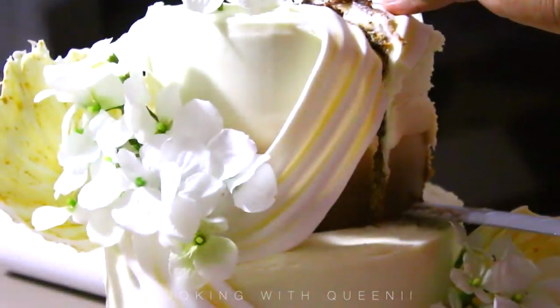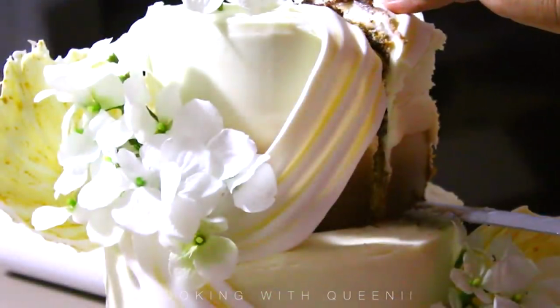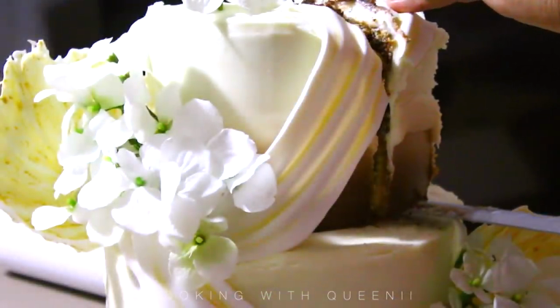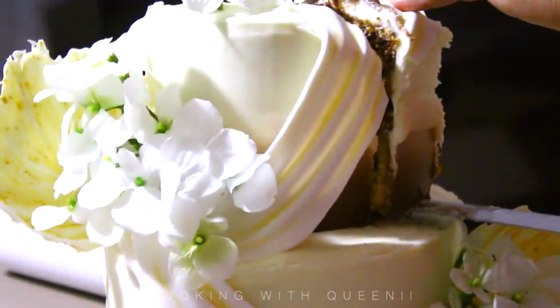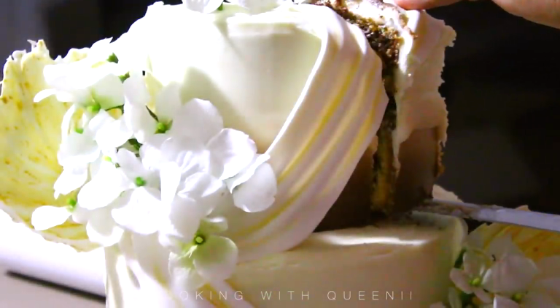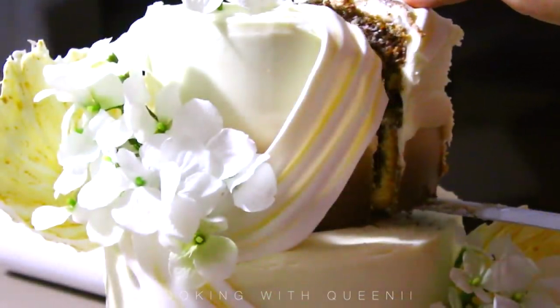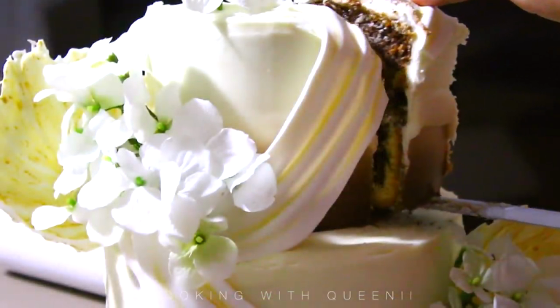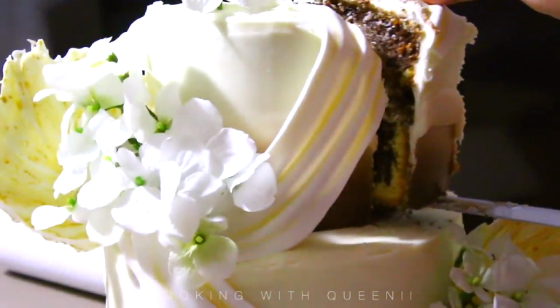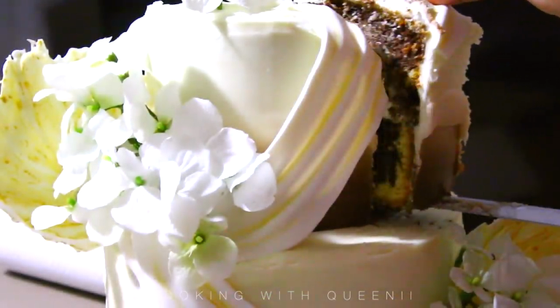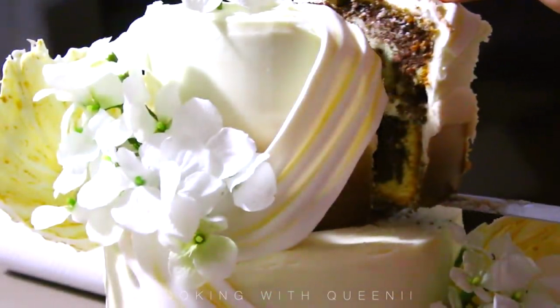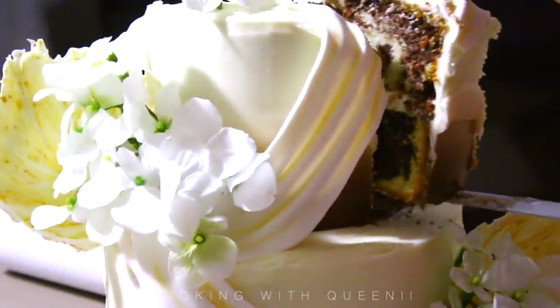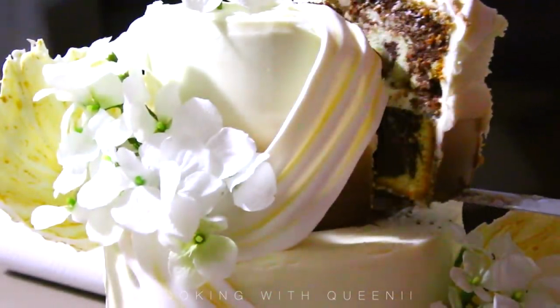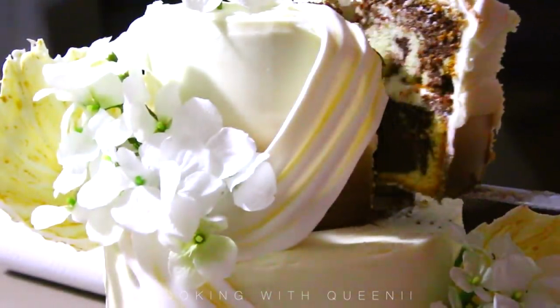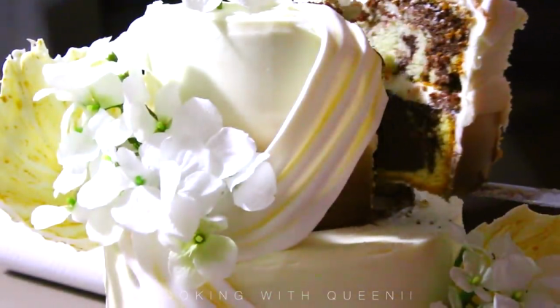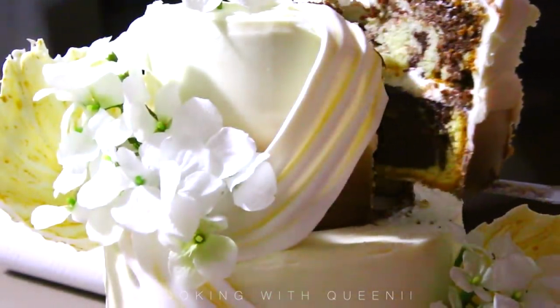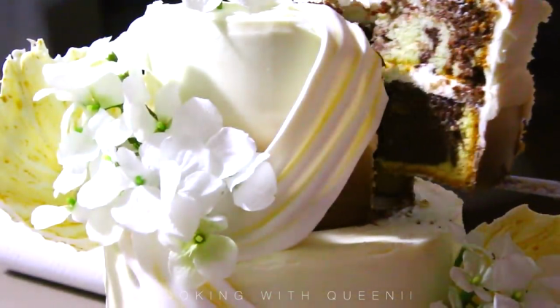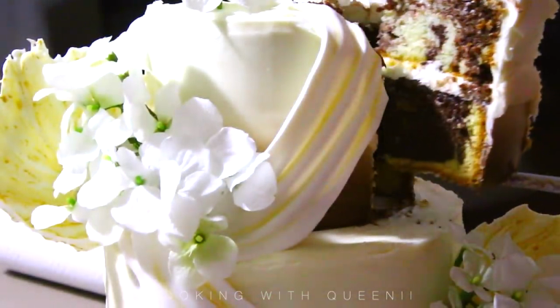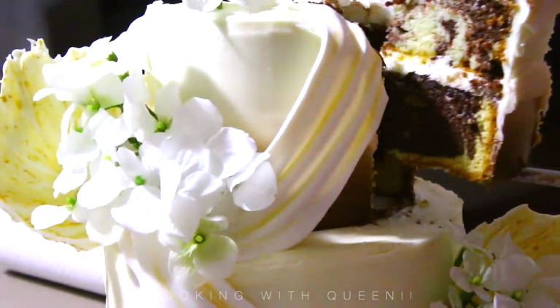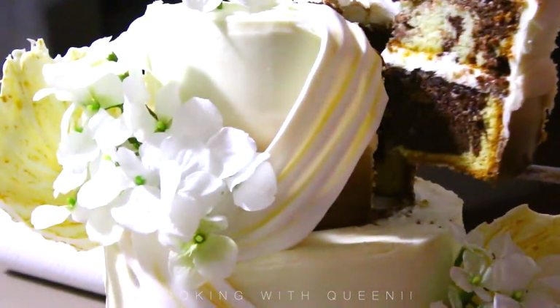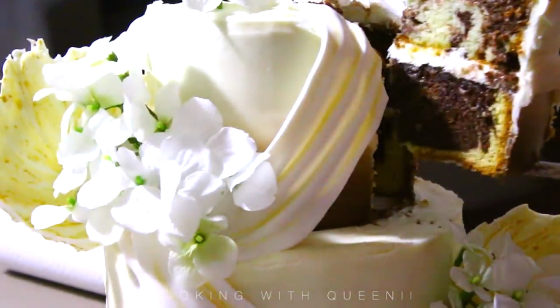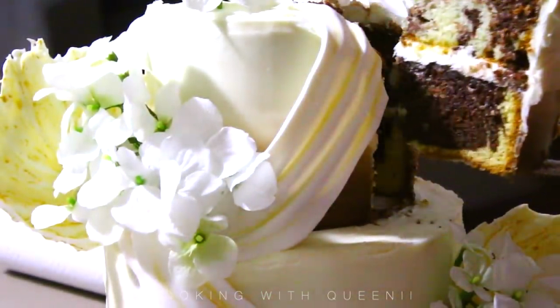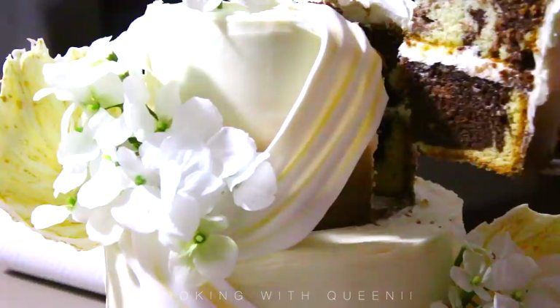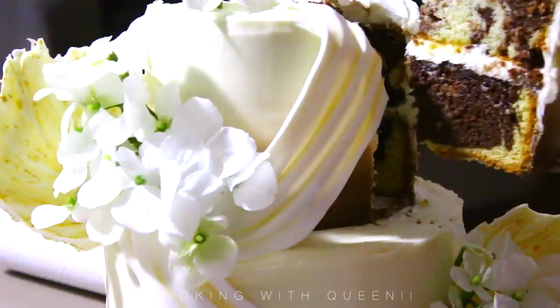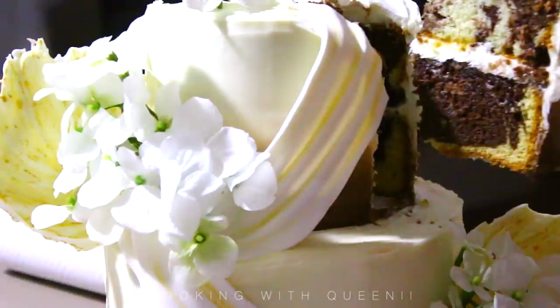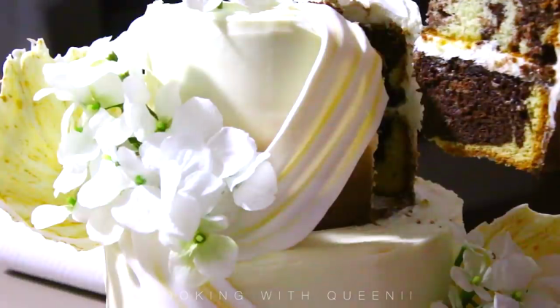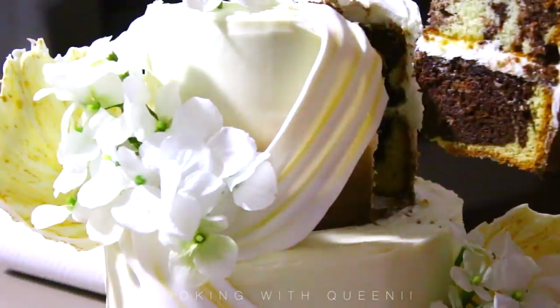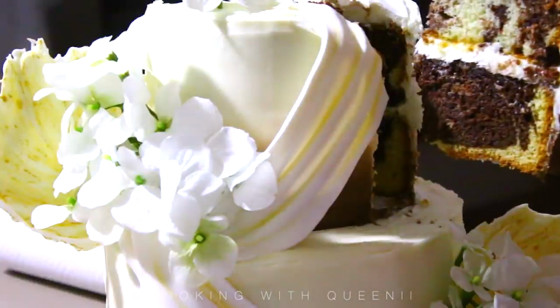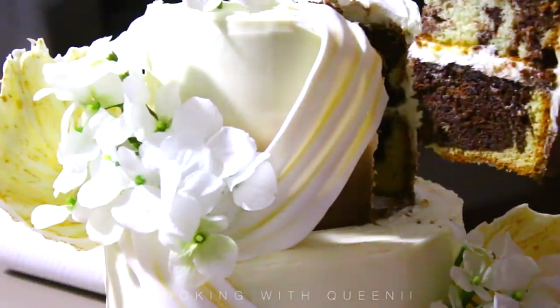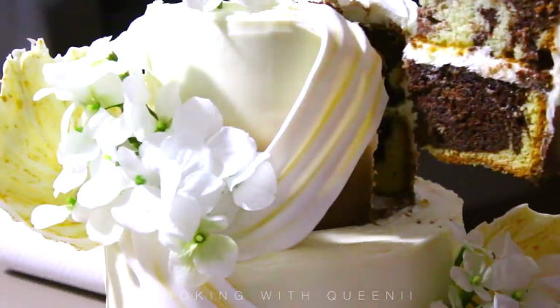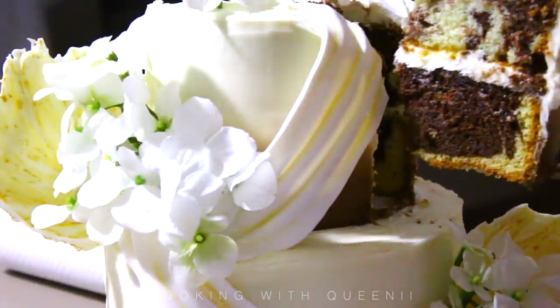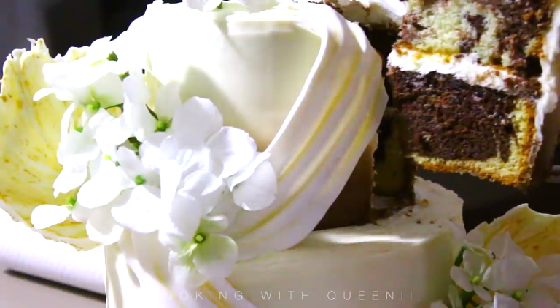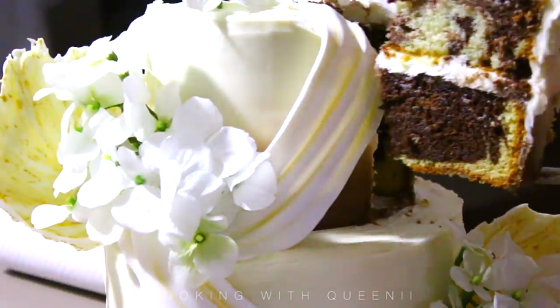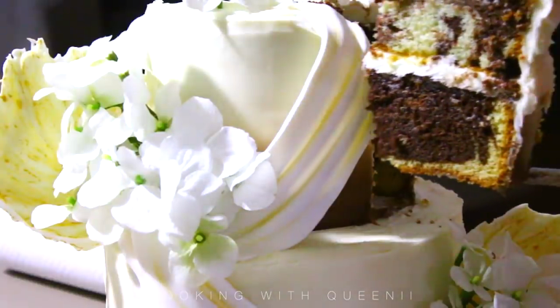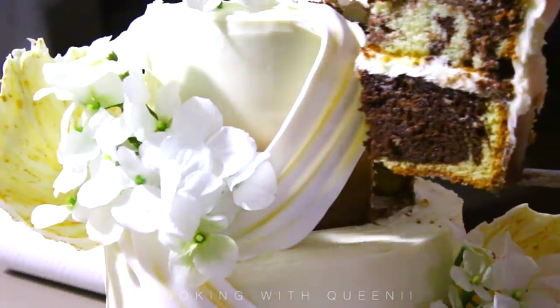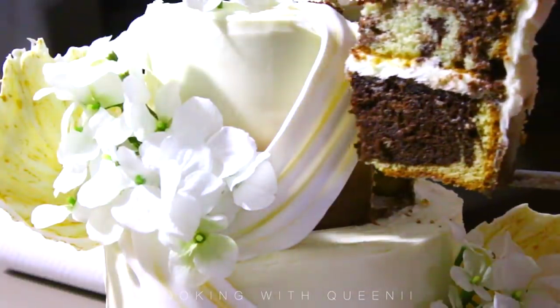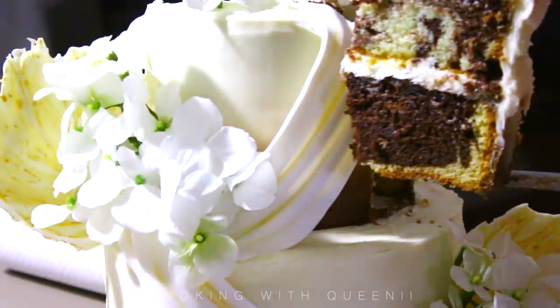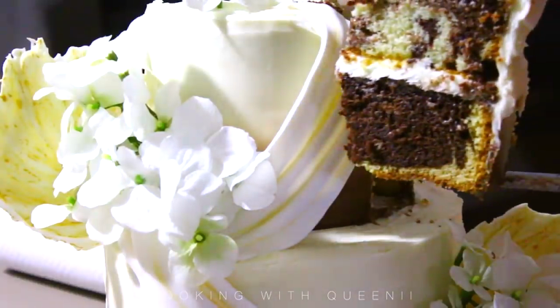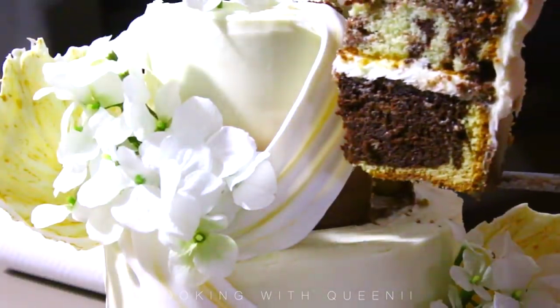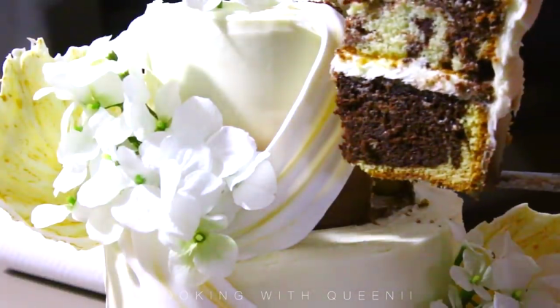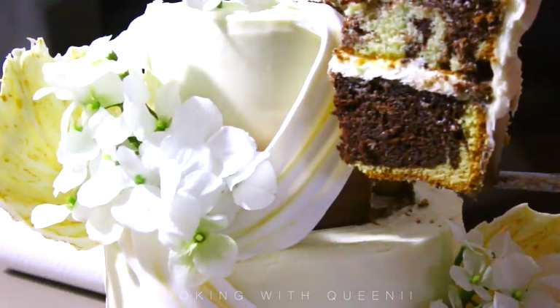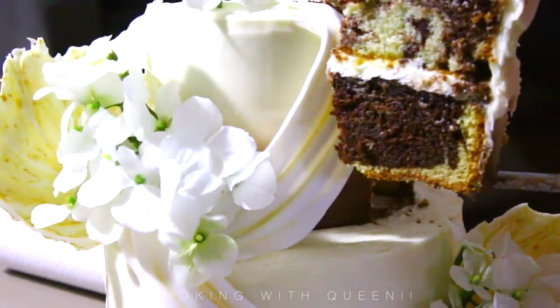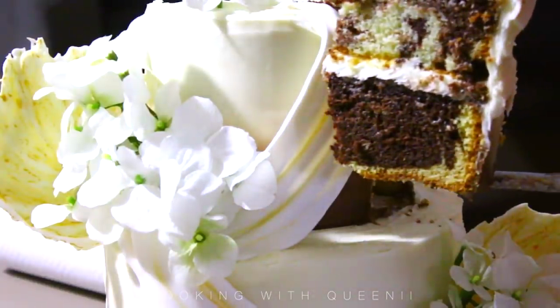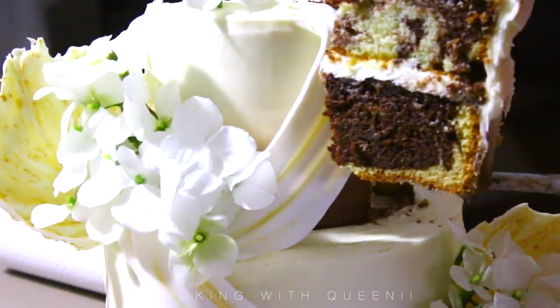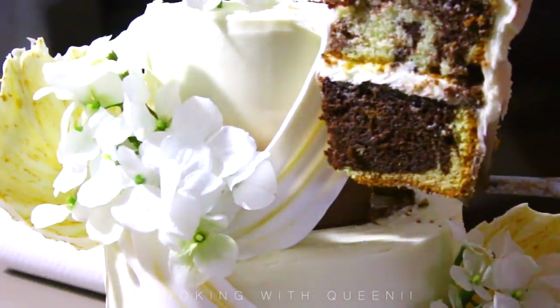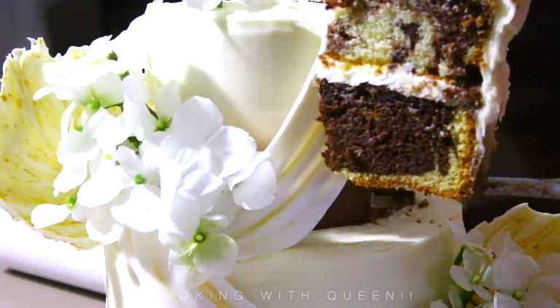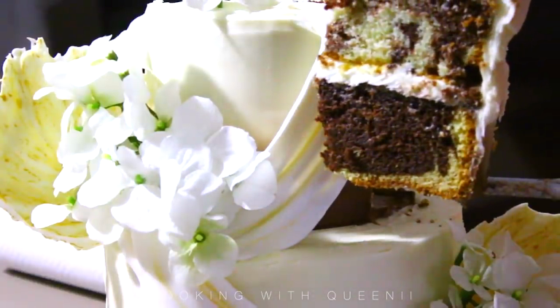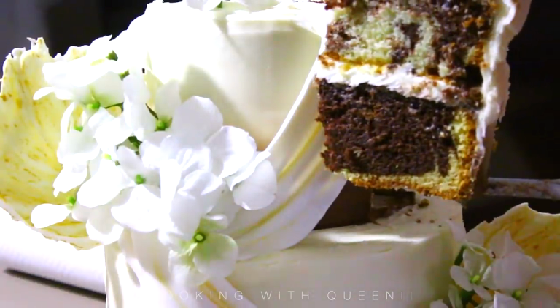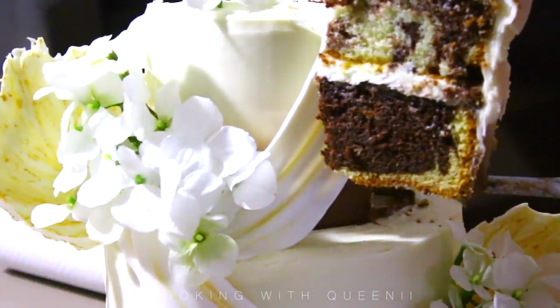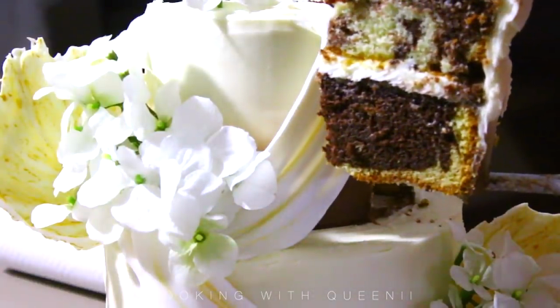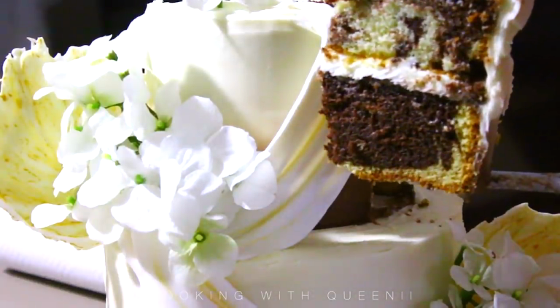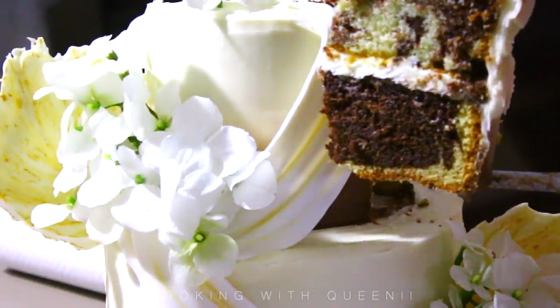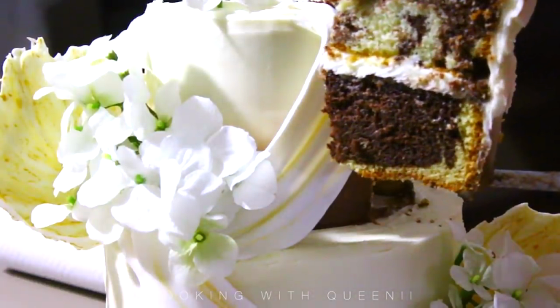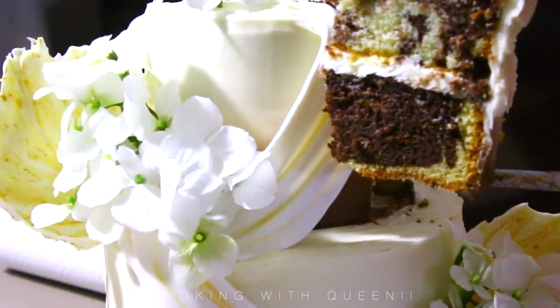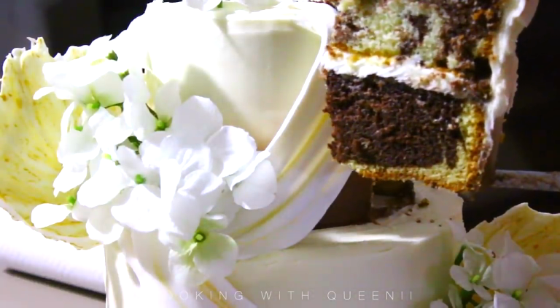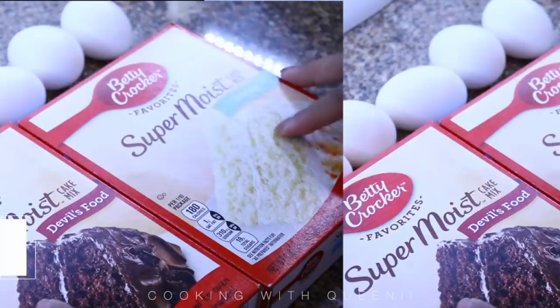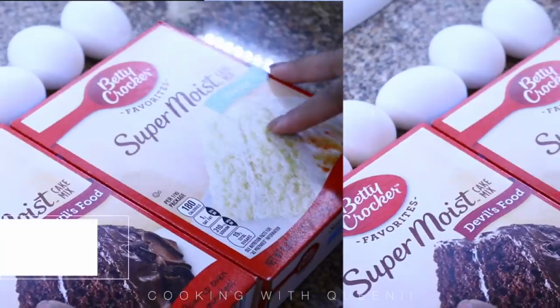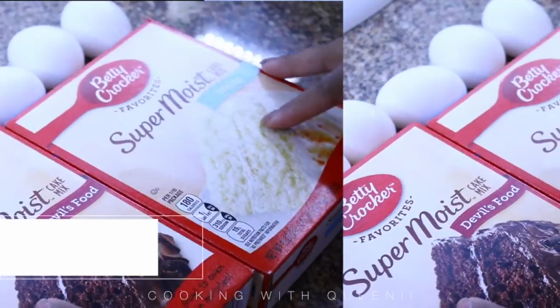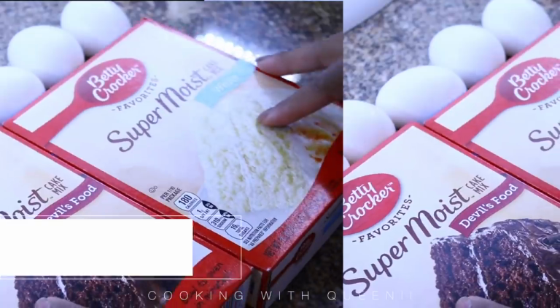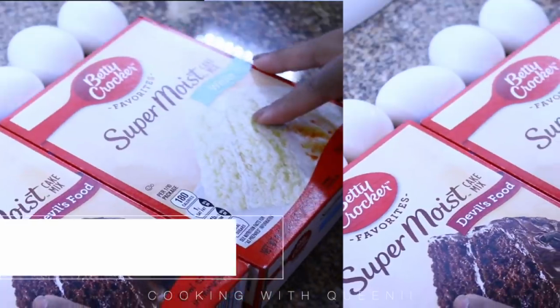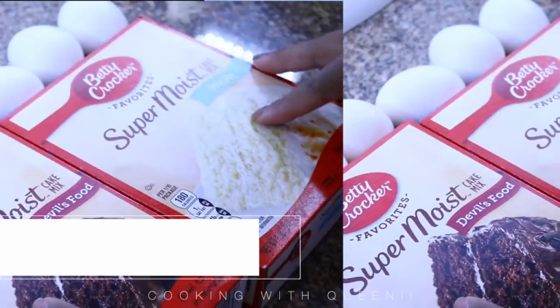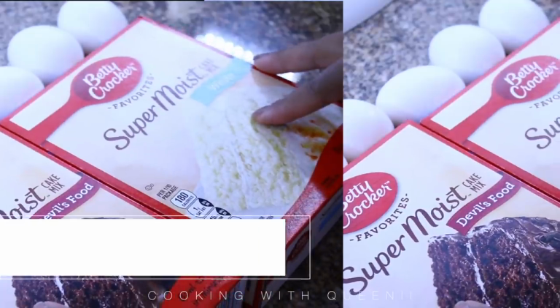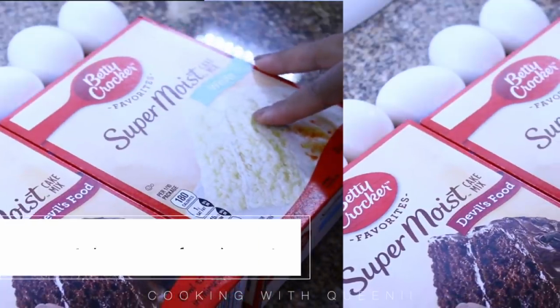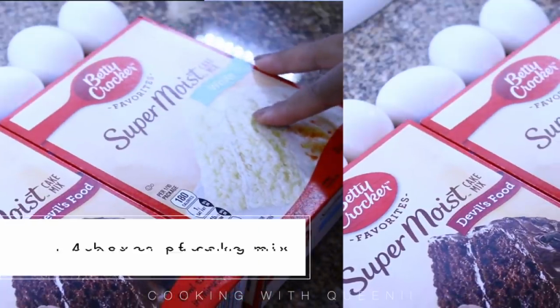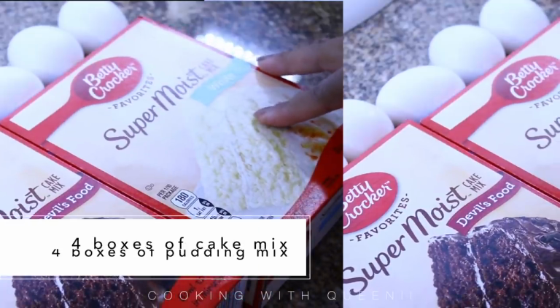Of course every cake video needs the part where you cut a slice, so this is that part. All right, let's get started.